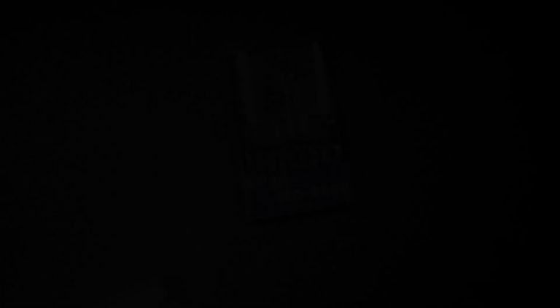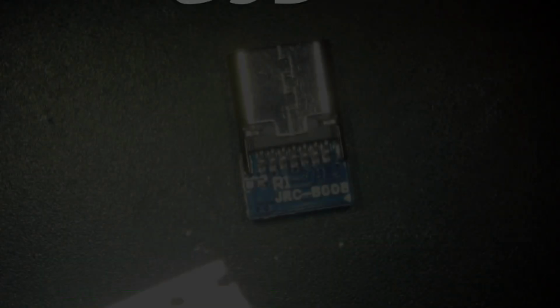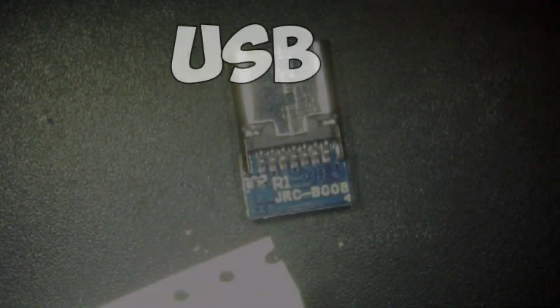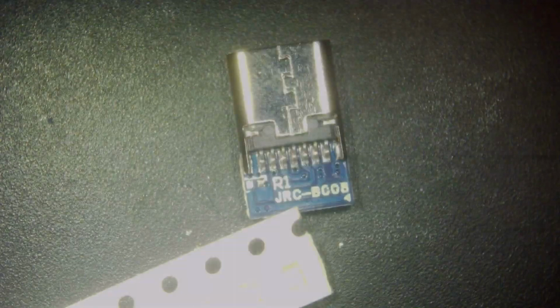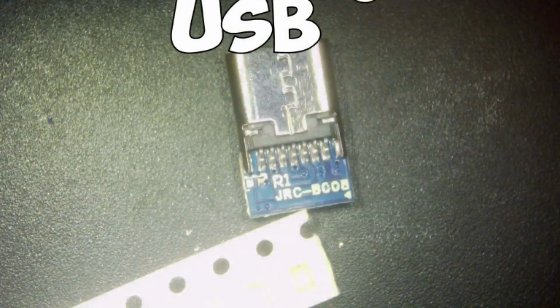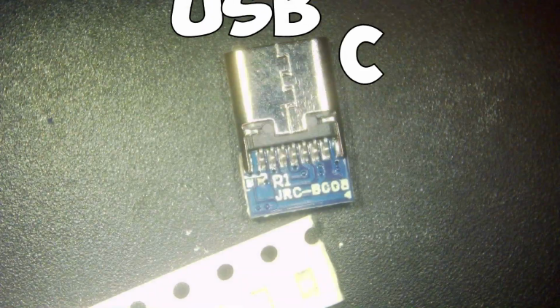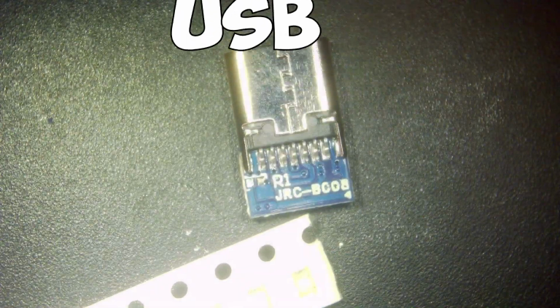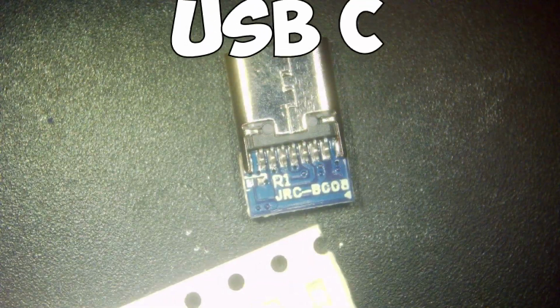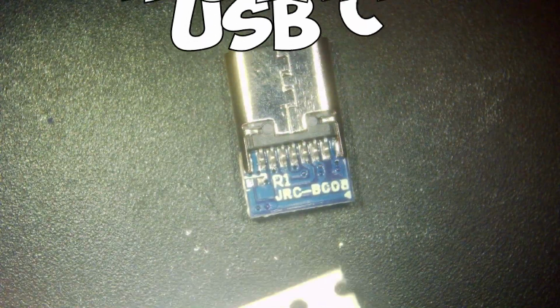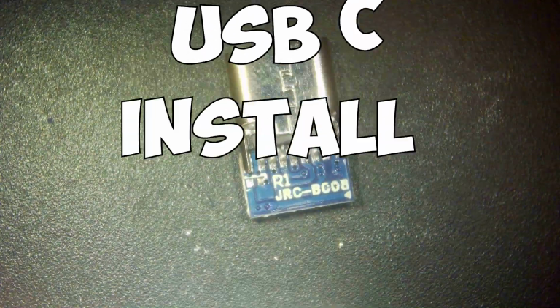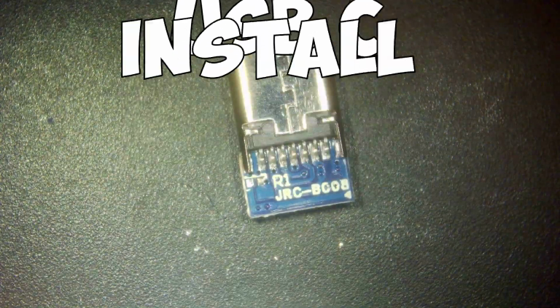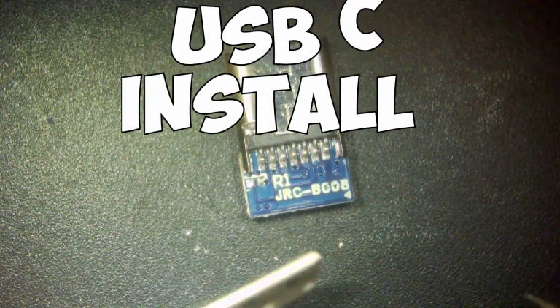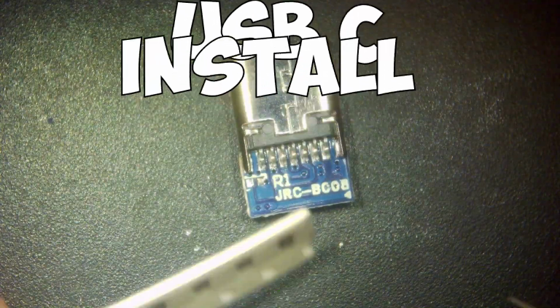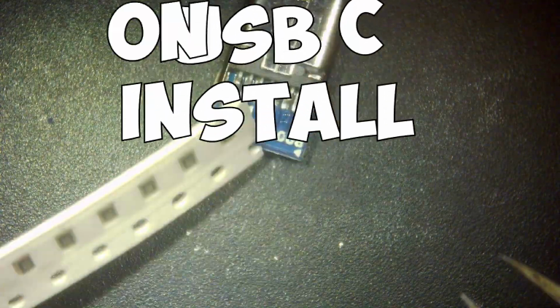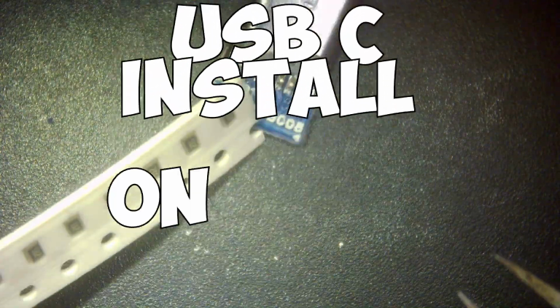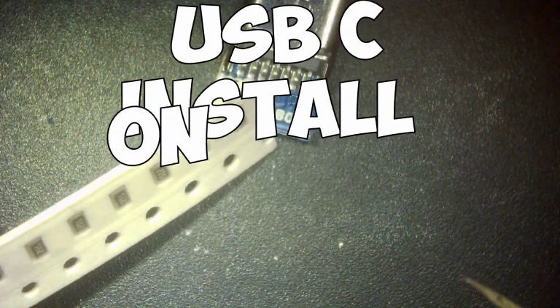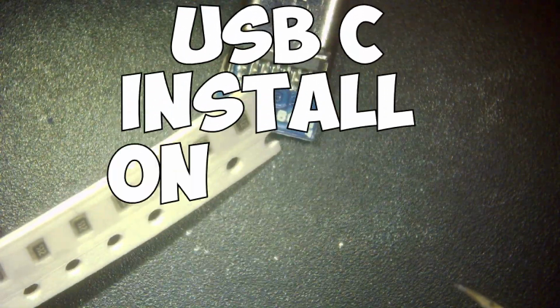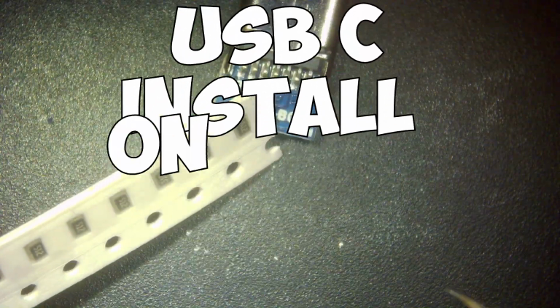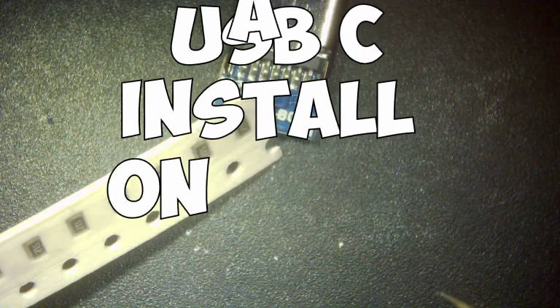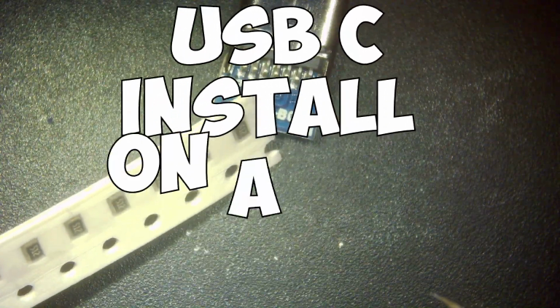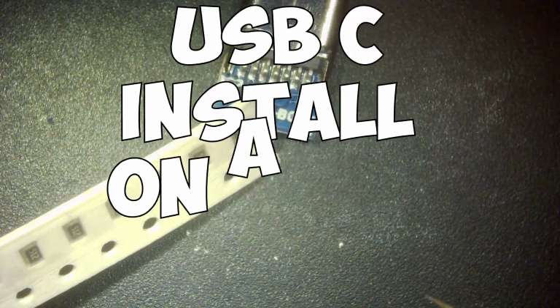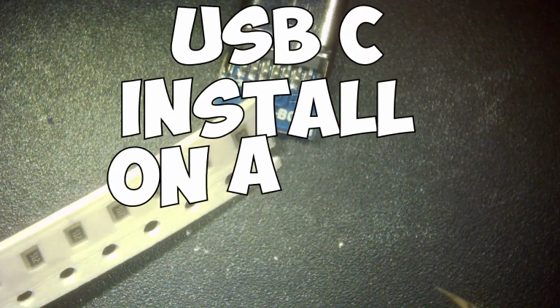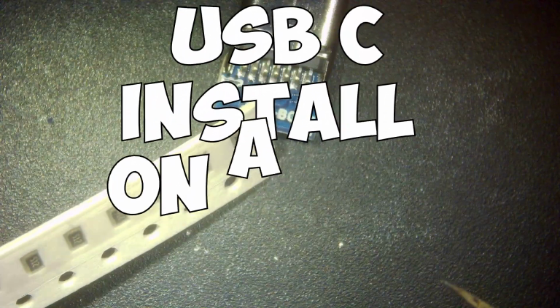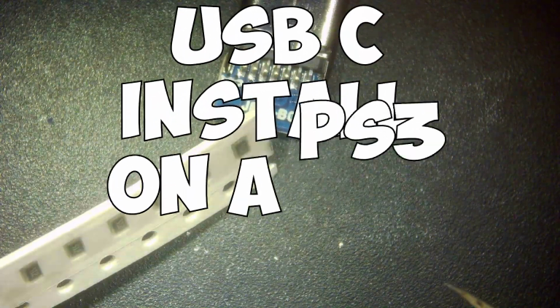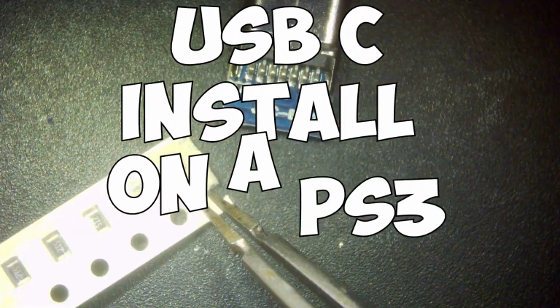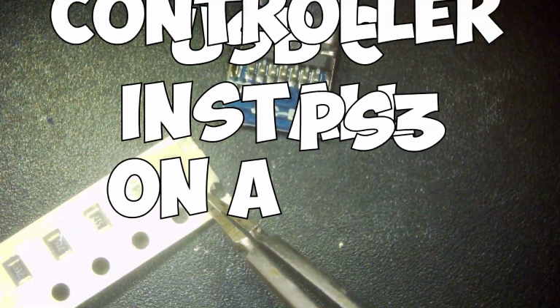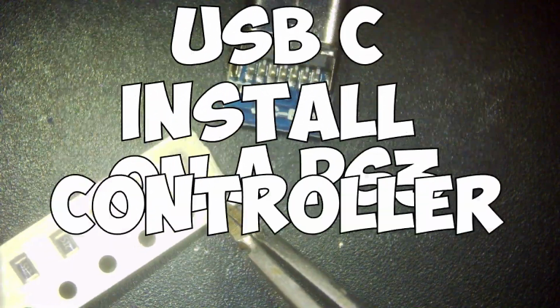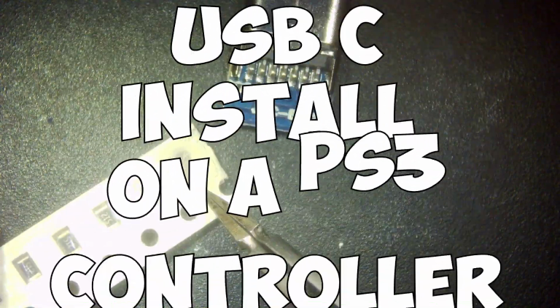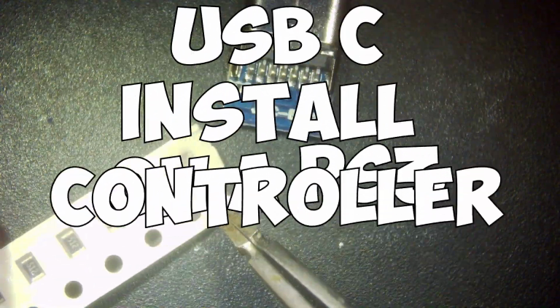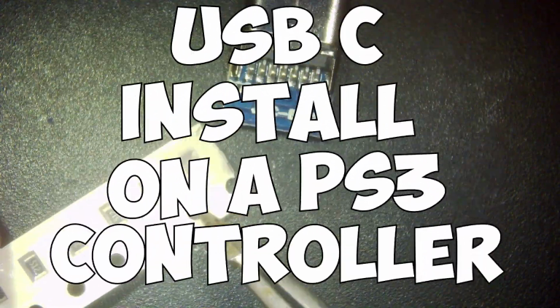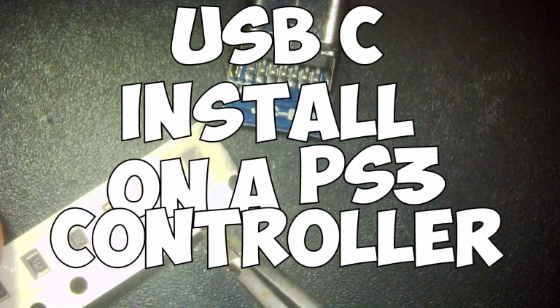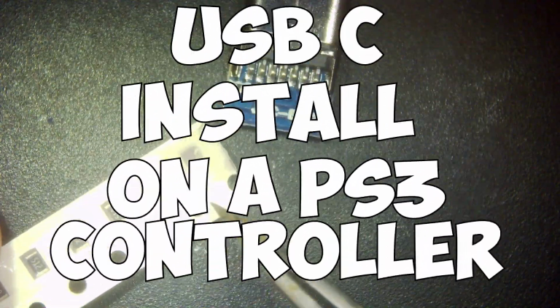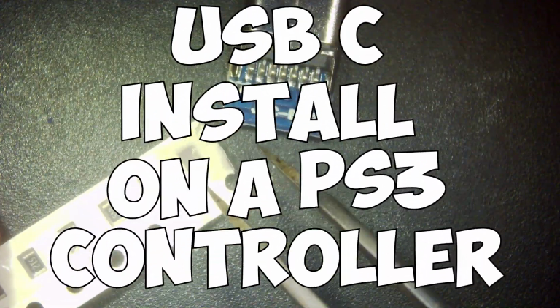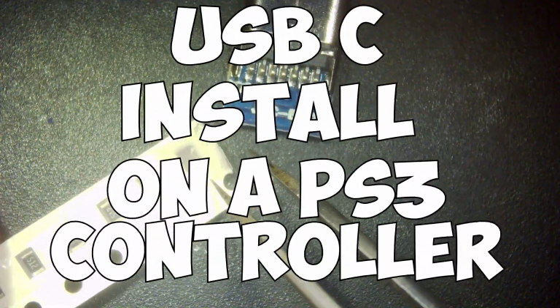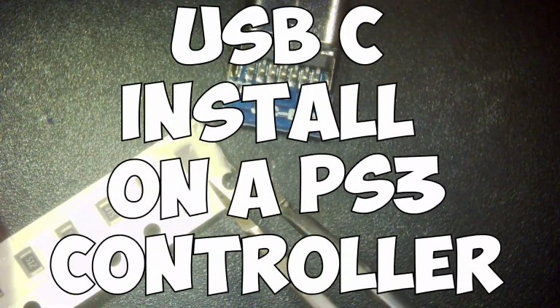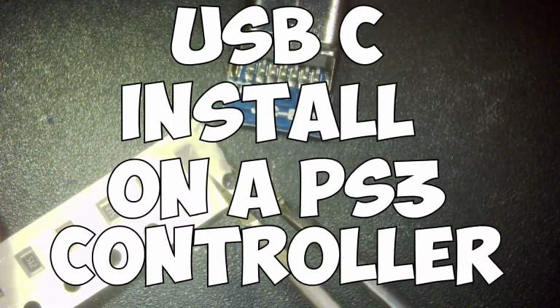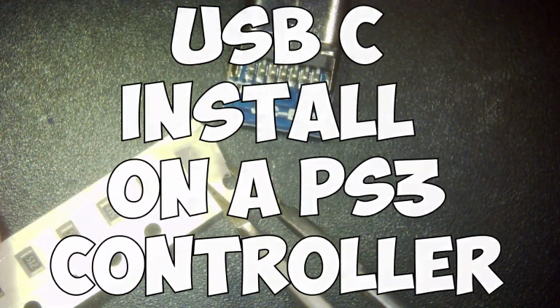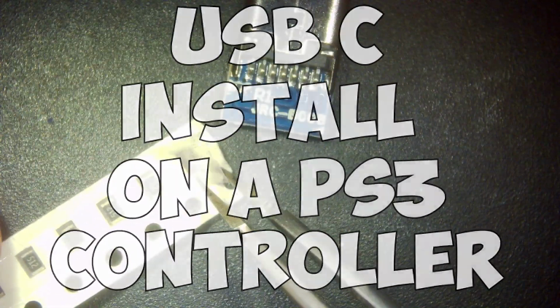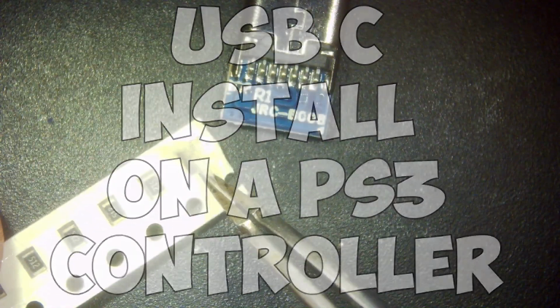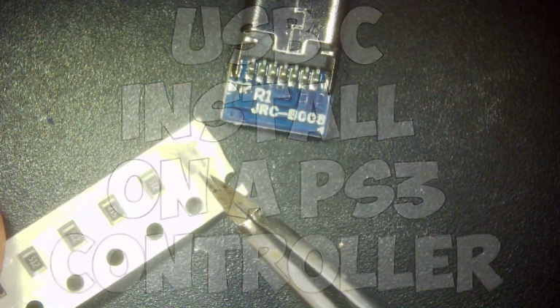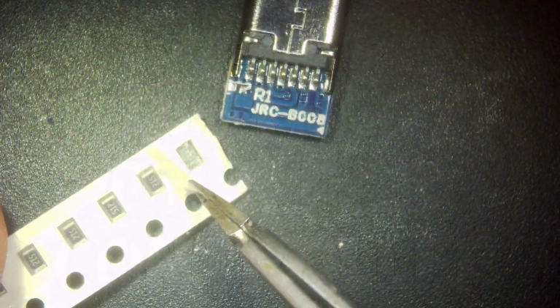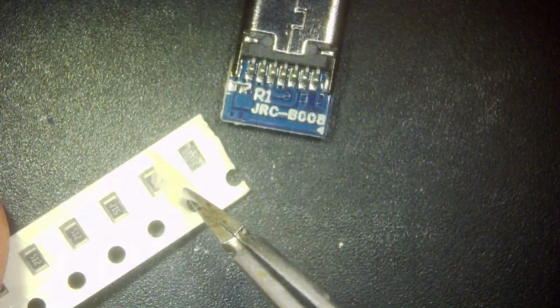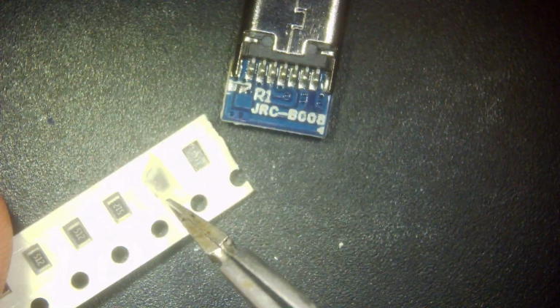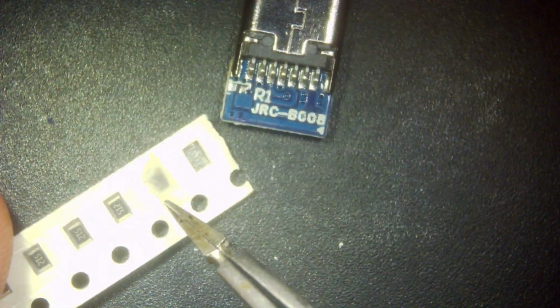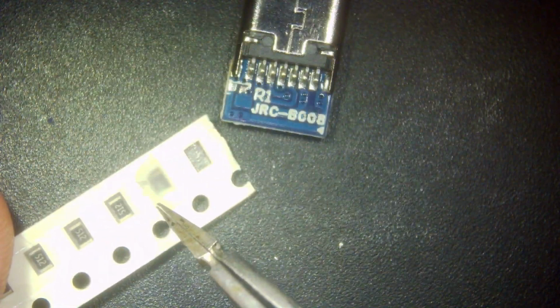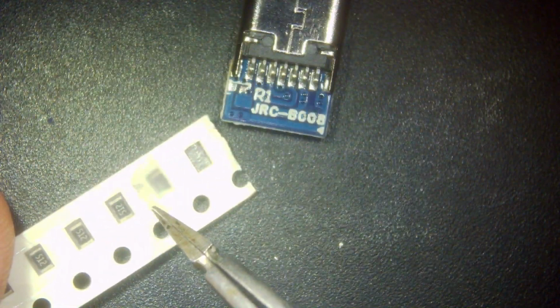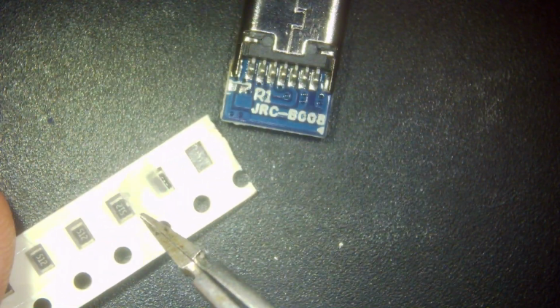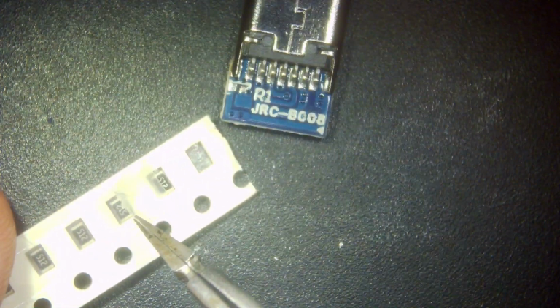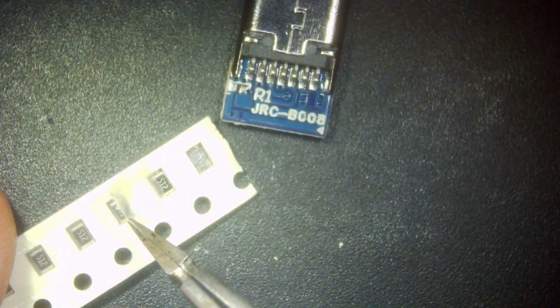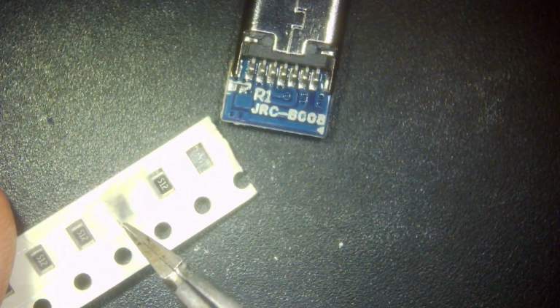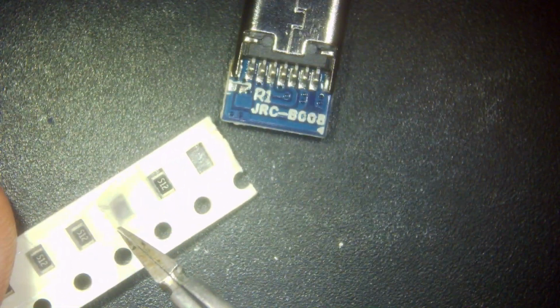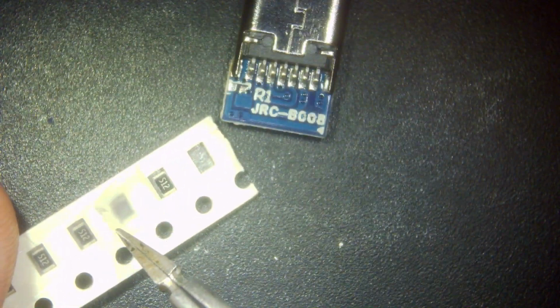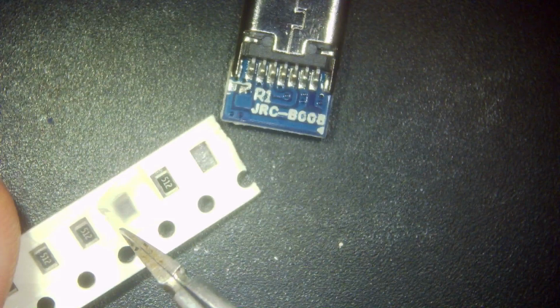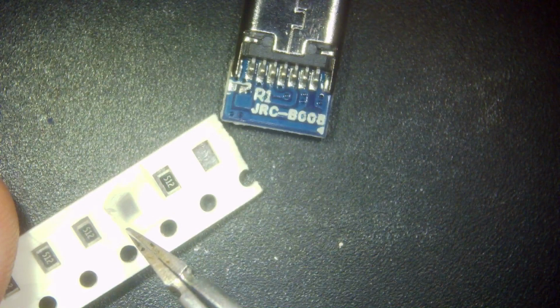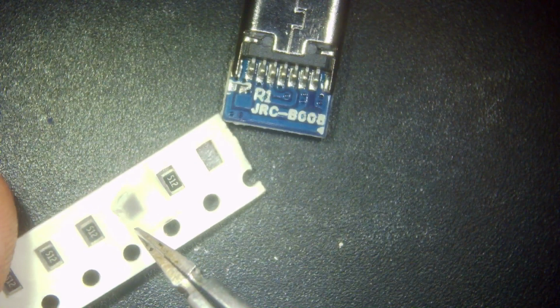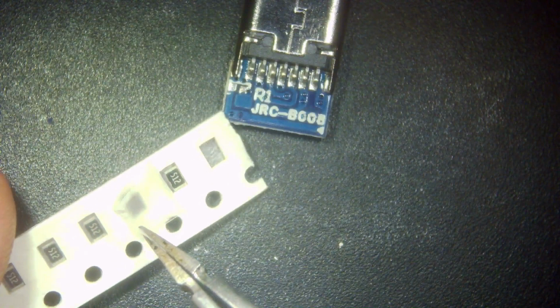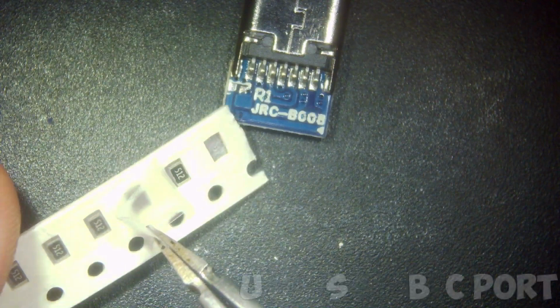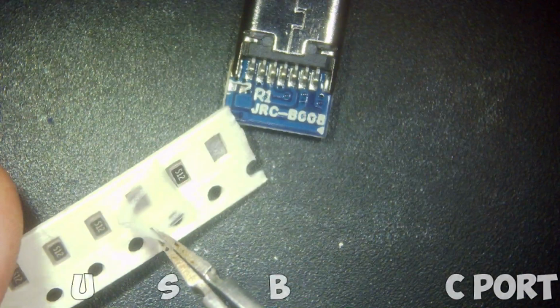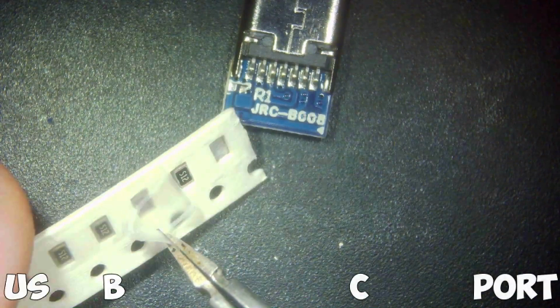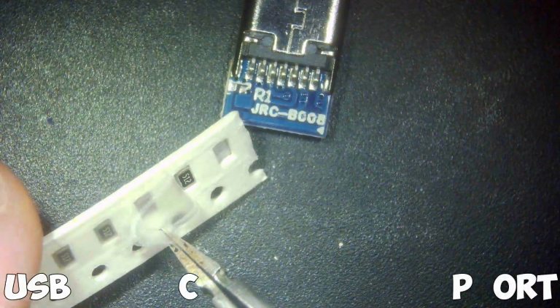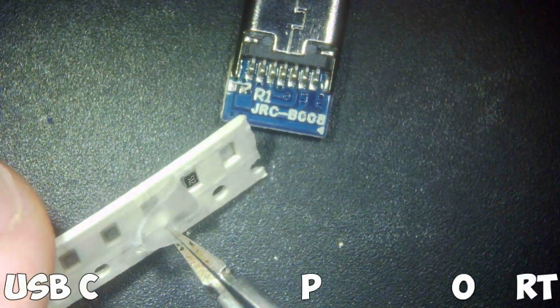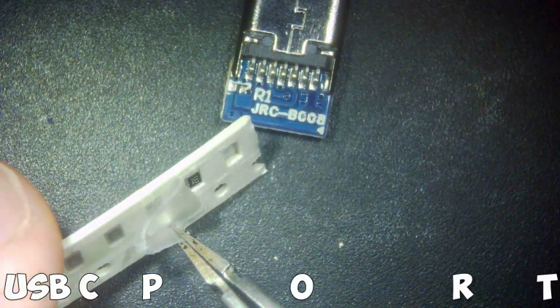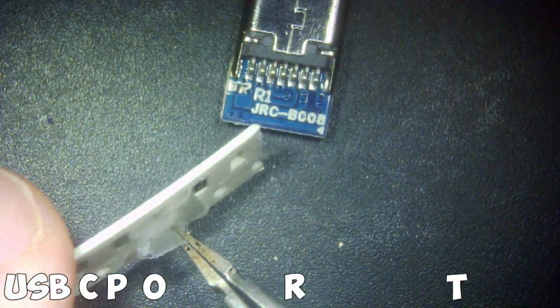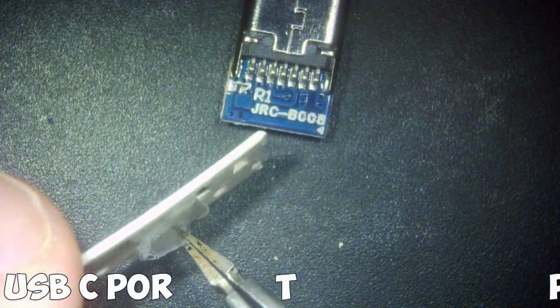Welcome to this week's video. This week I'm going to show you how to put a USB-C port in a PlayStation 3 controller.